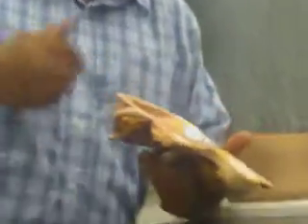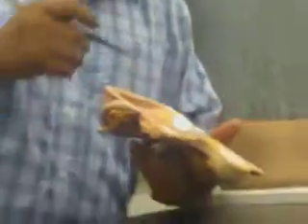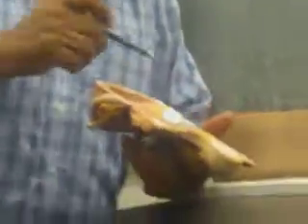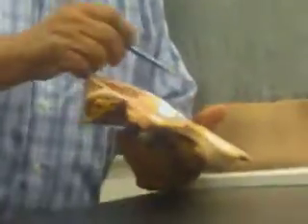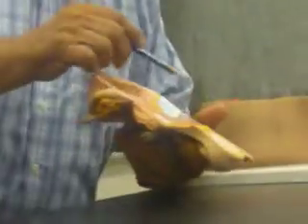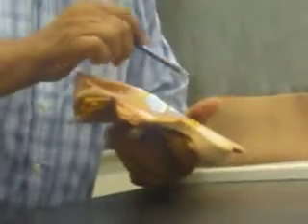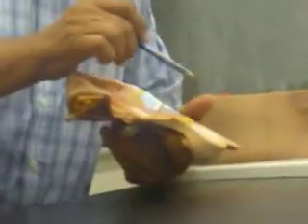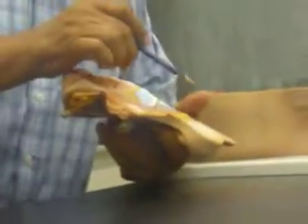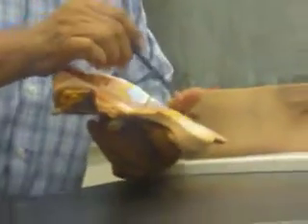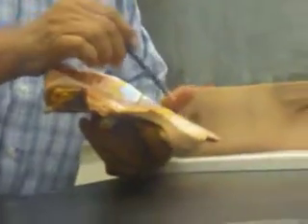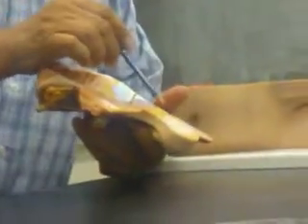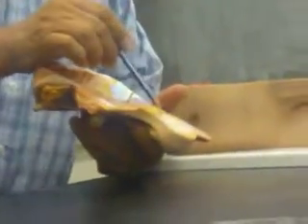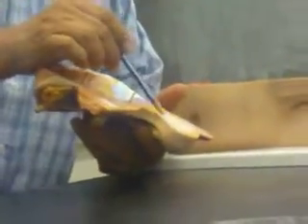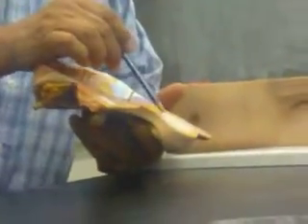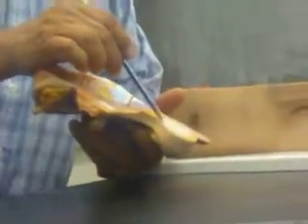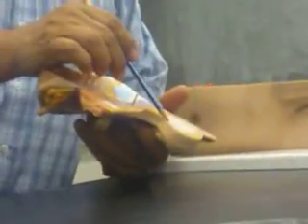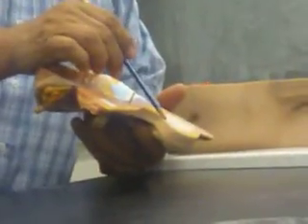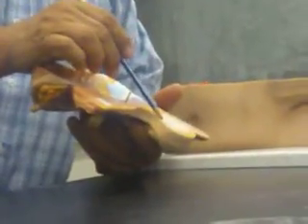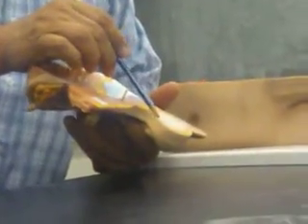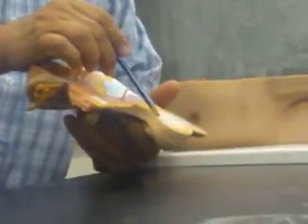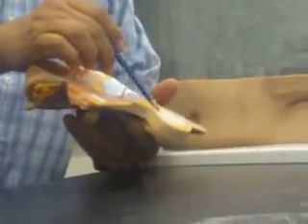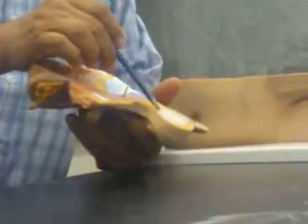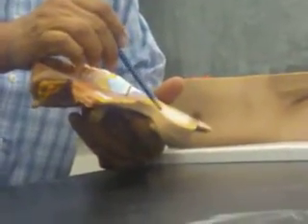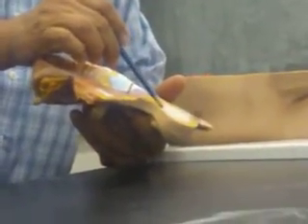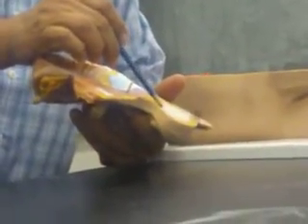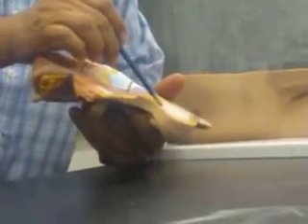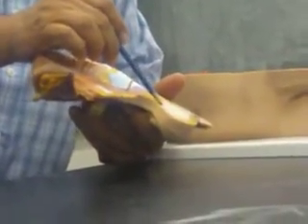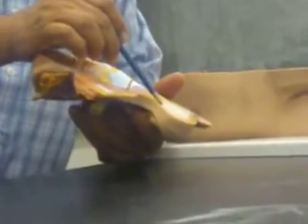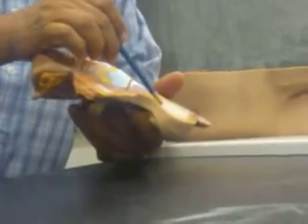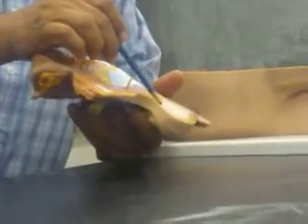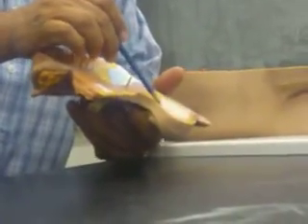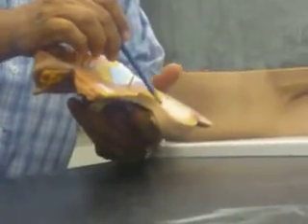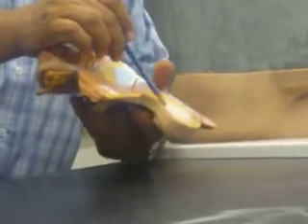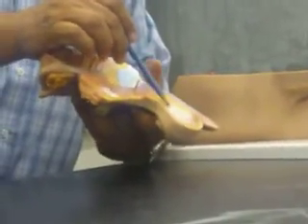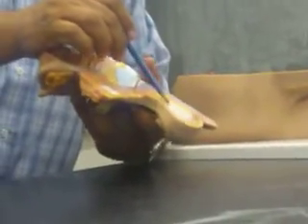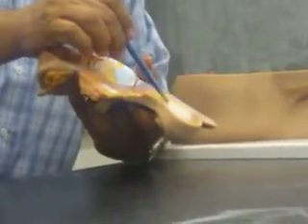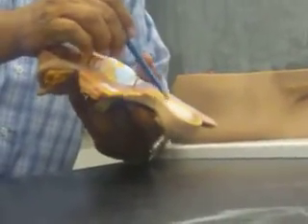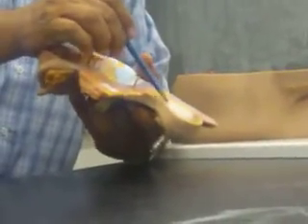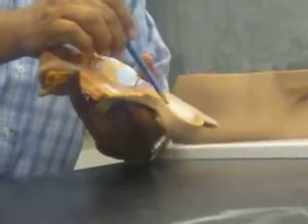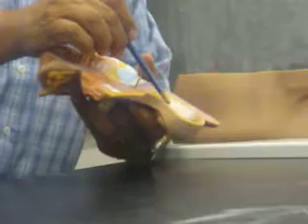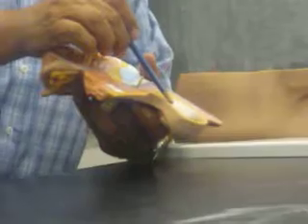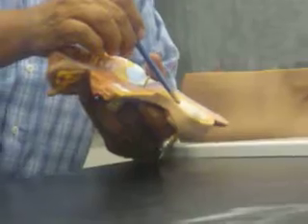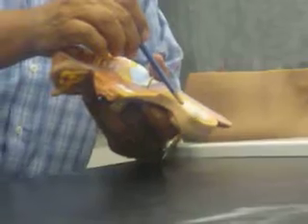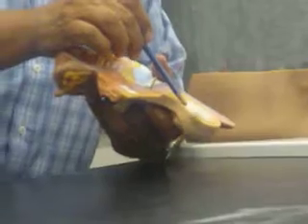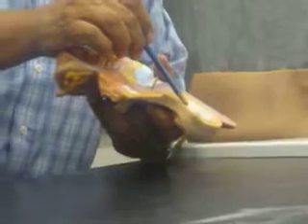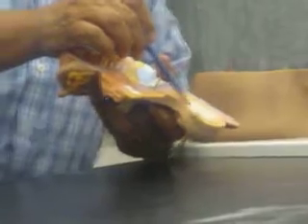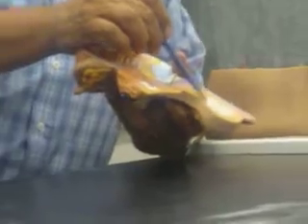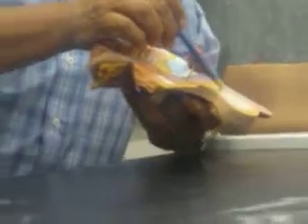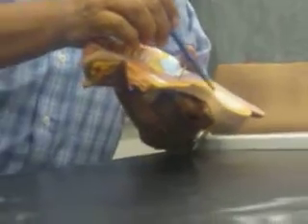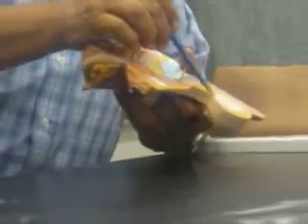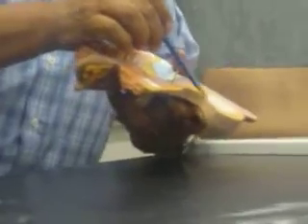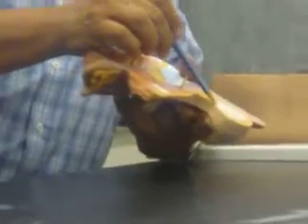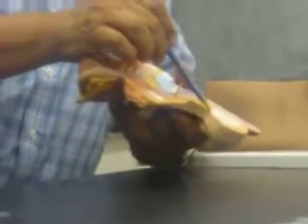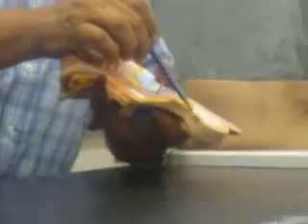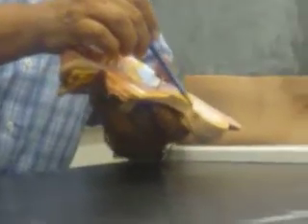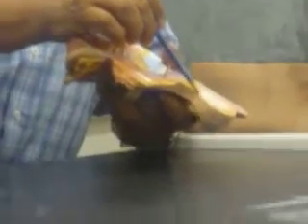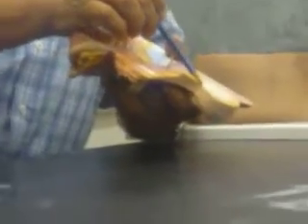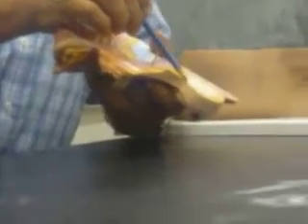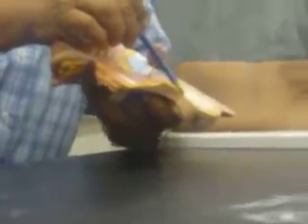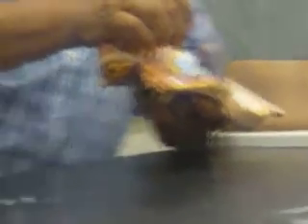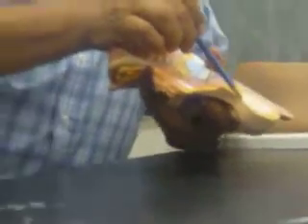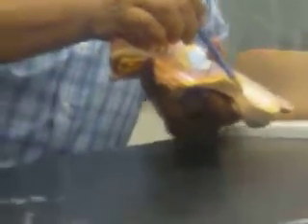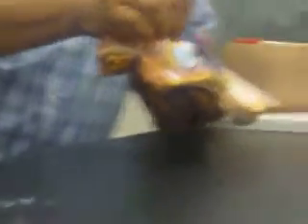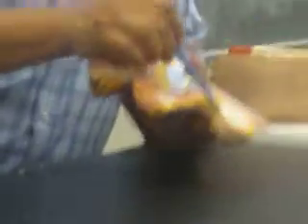These are the two layers covering the testis. The inner is the tunica albuginea, the outer is the tunica vaginalis.